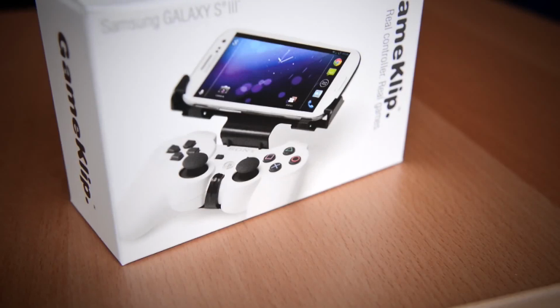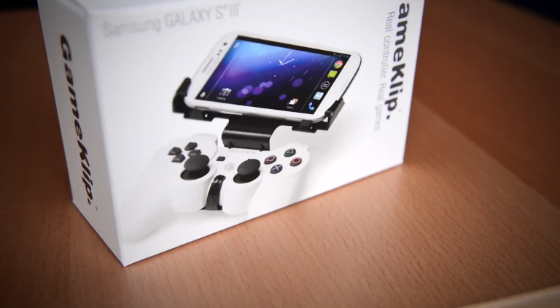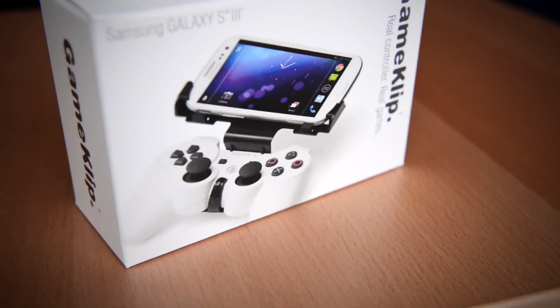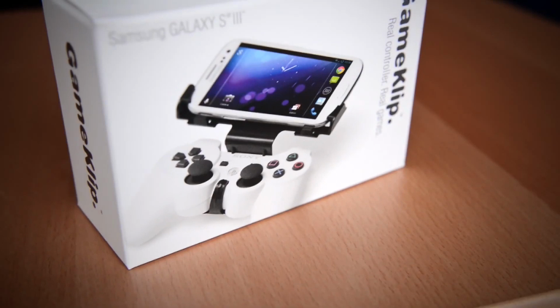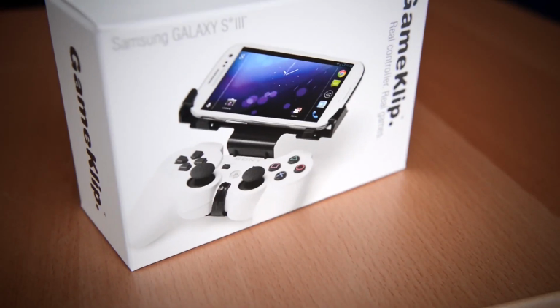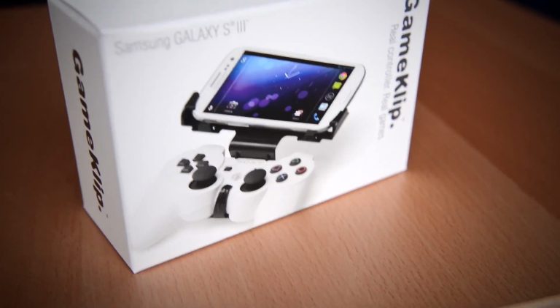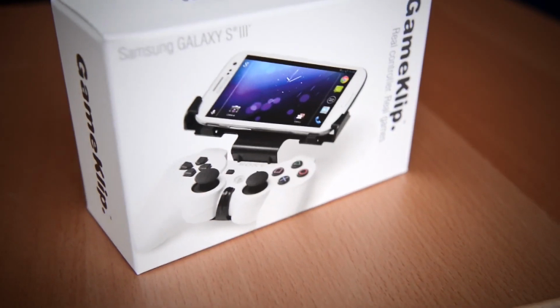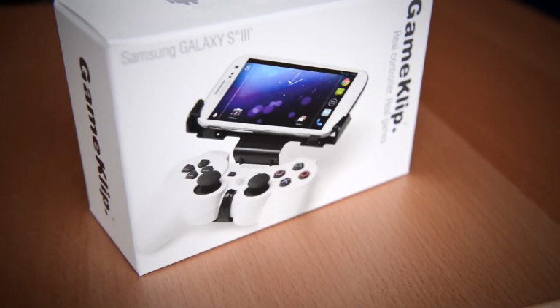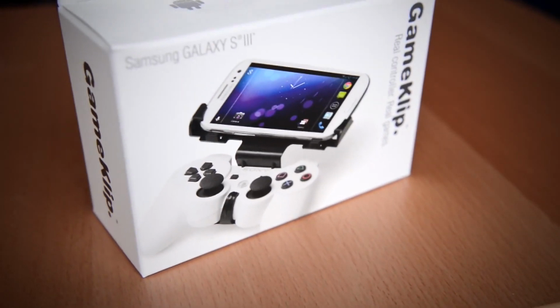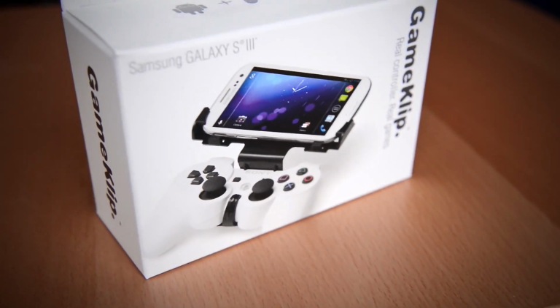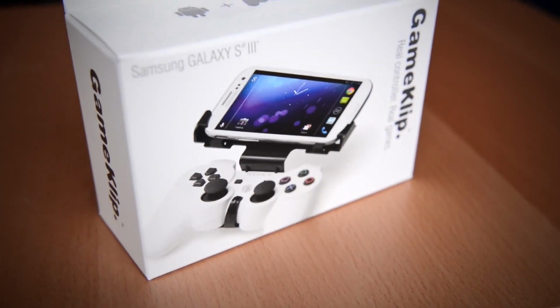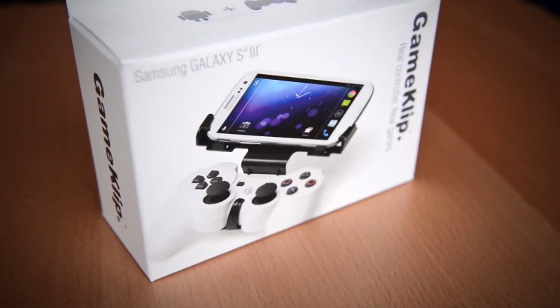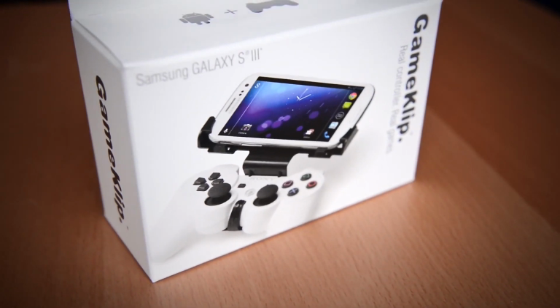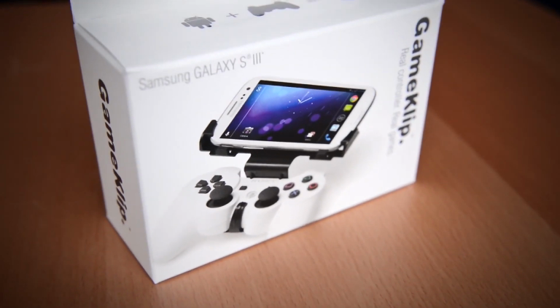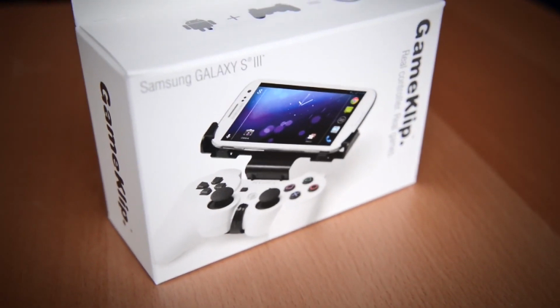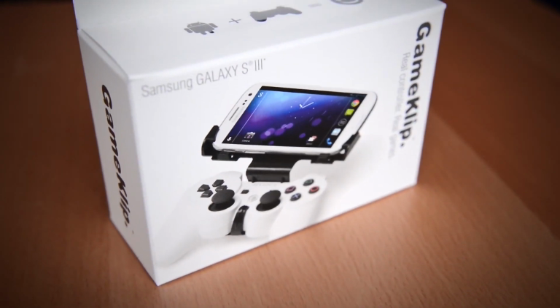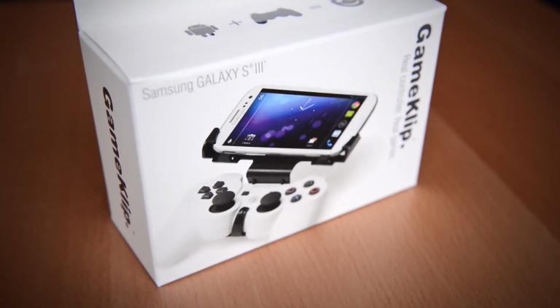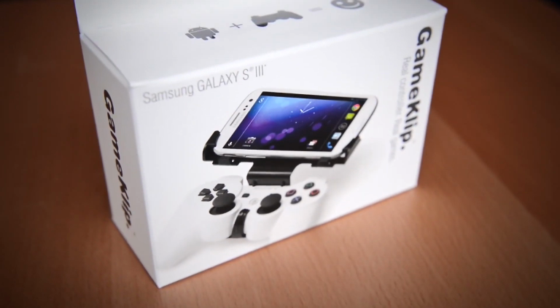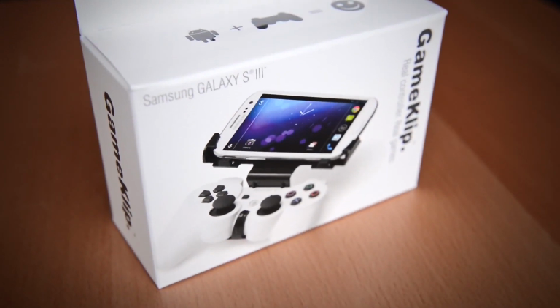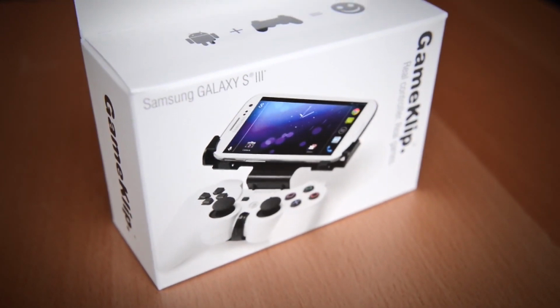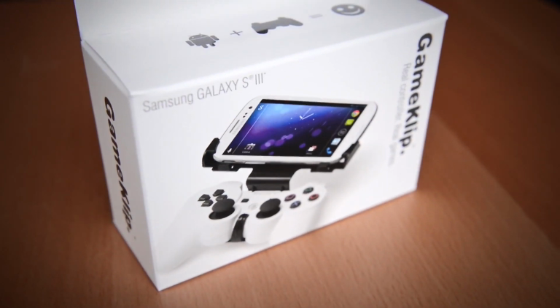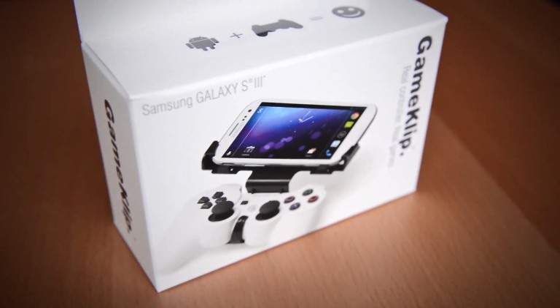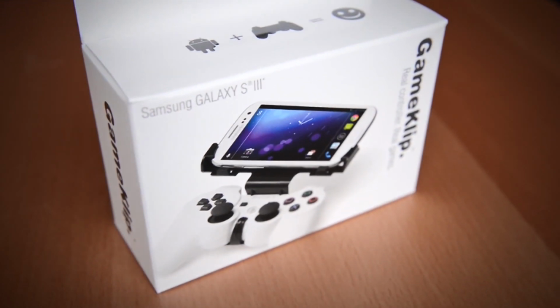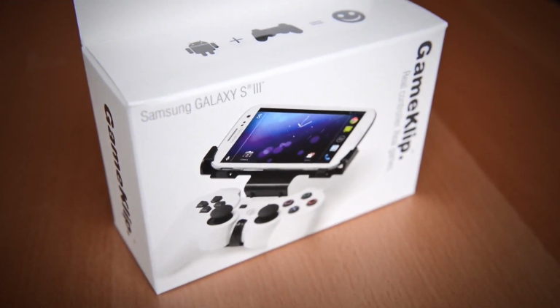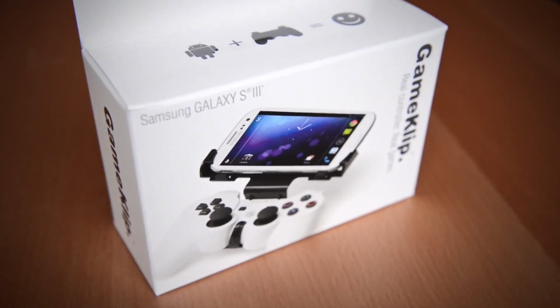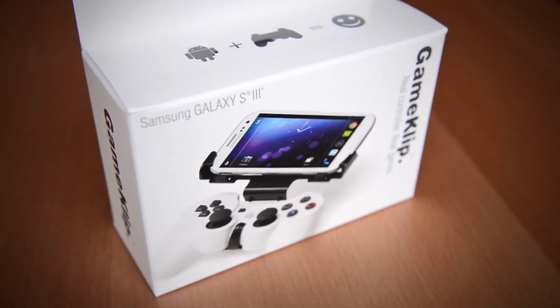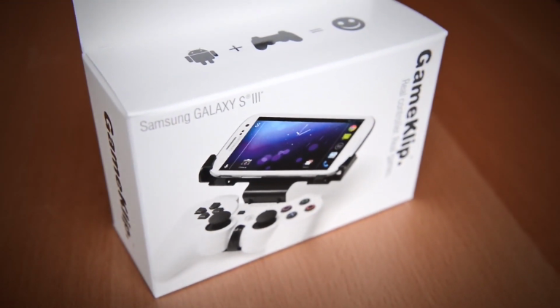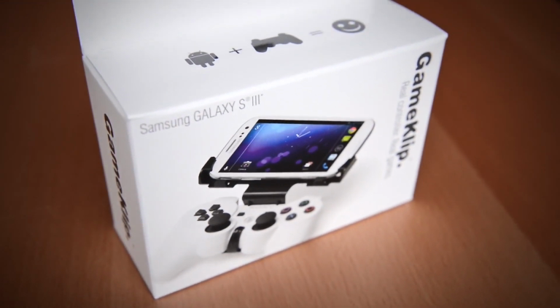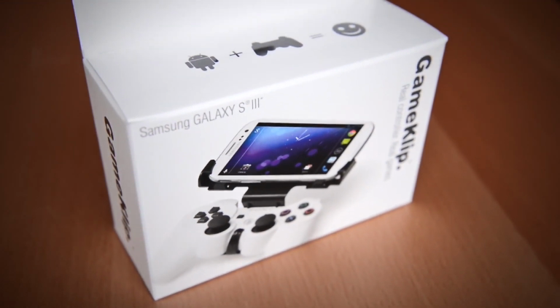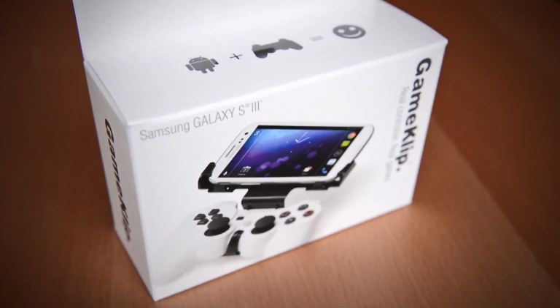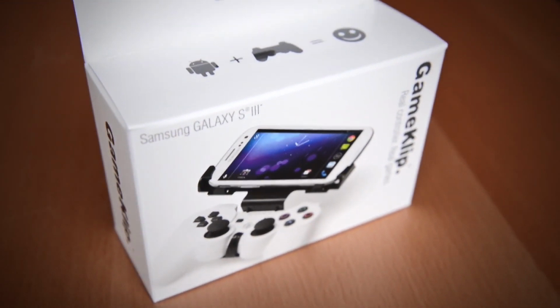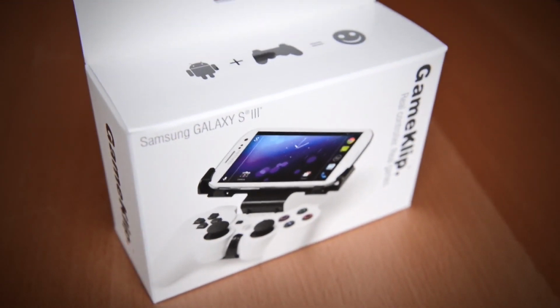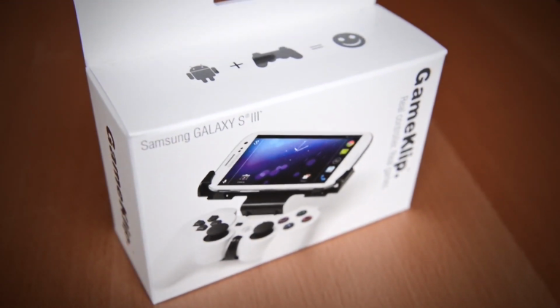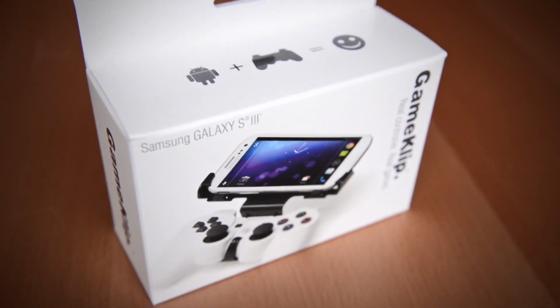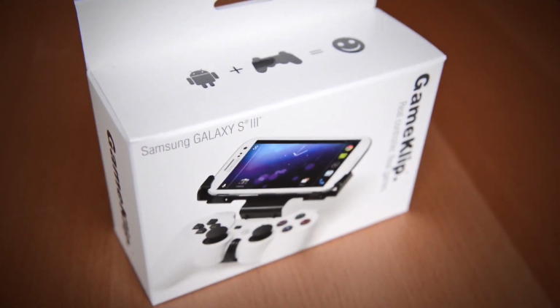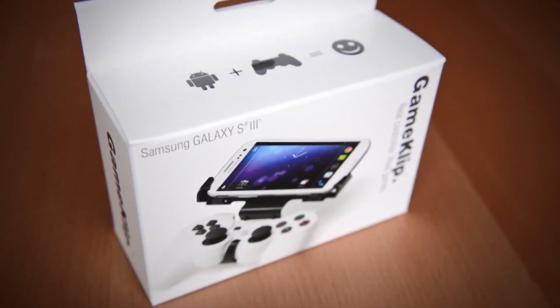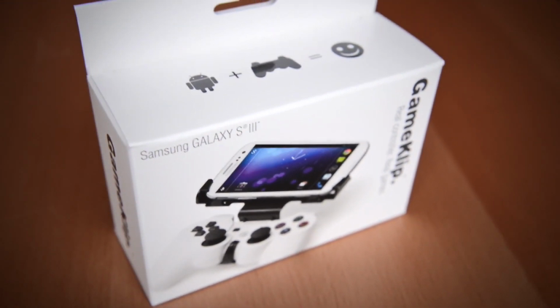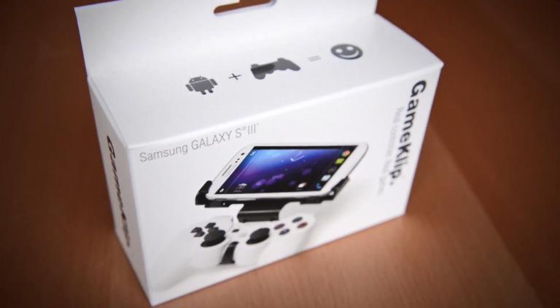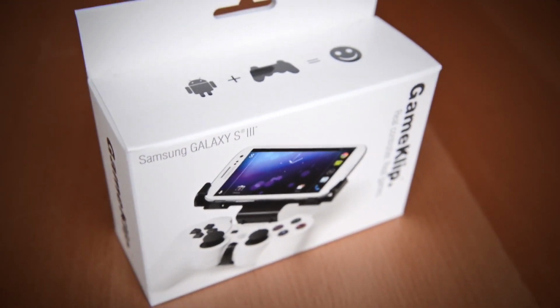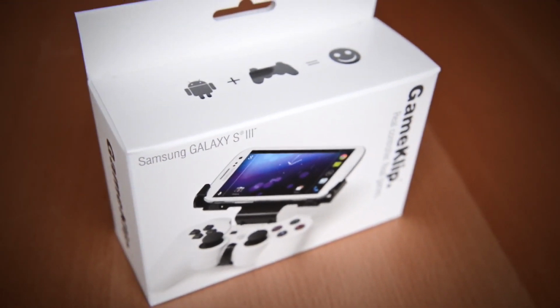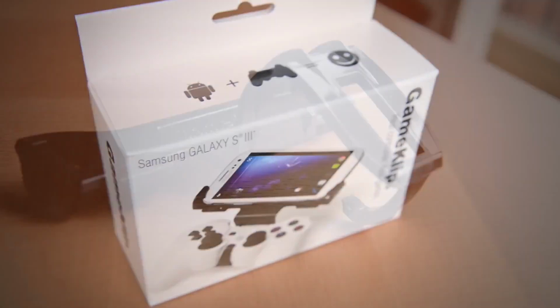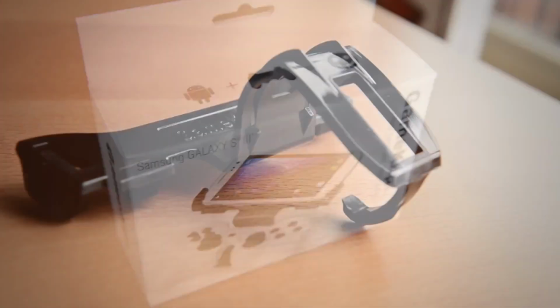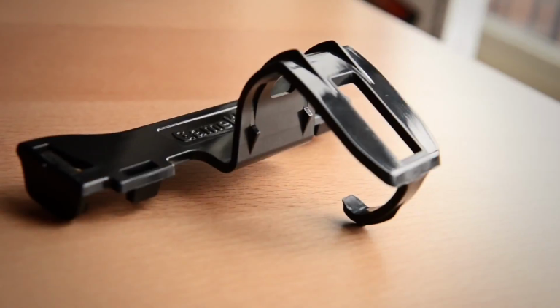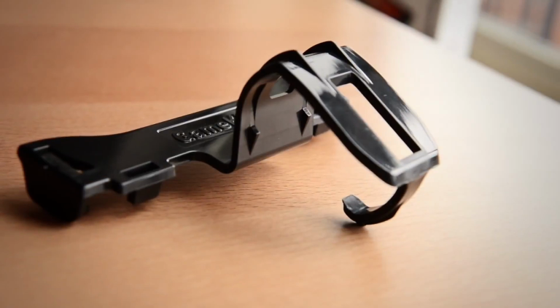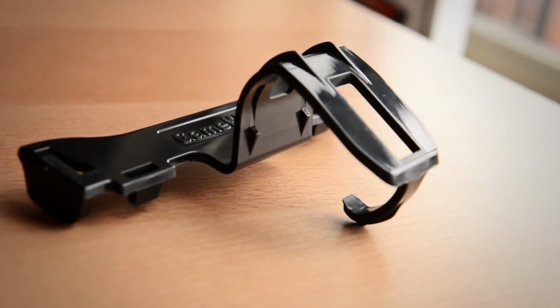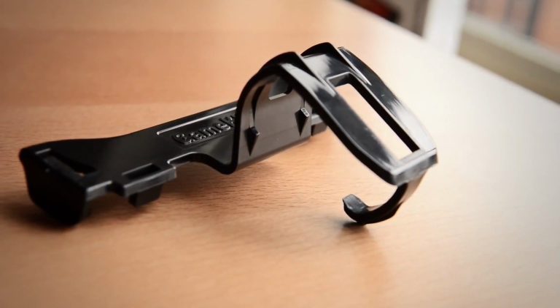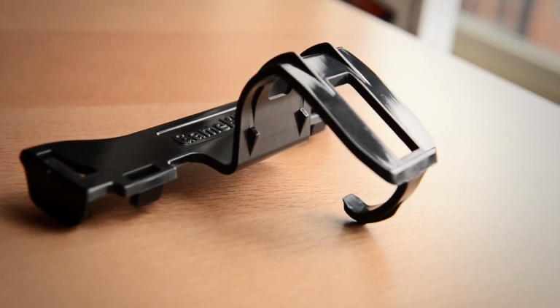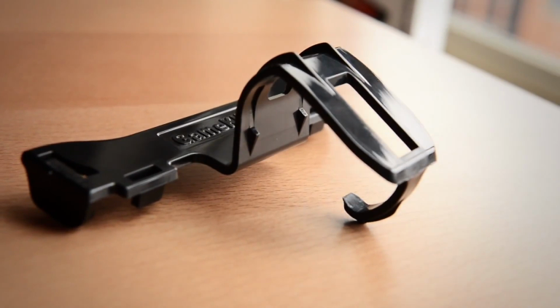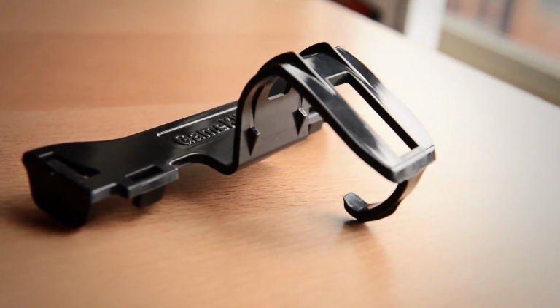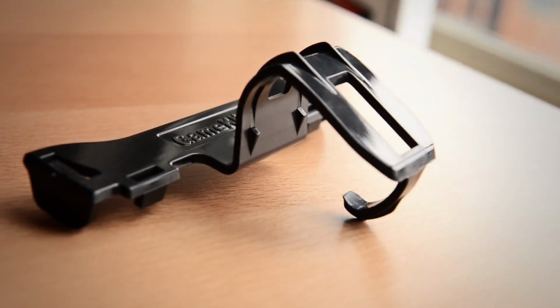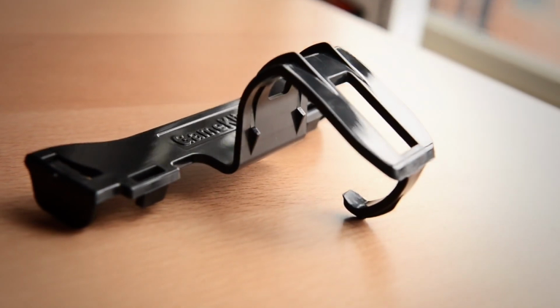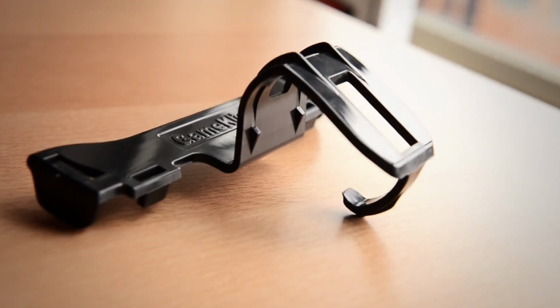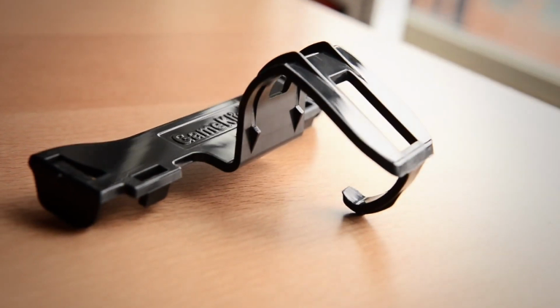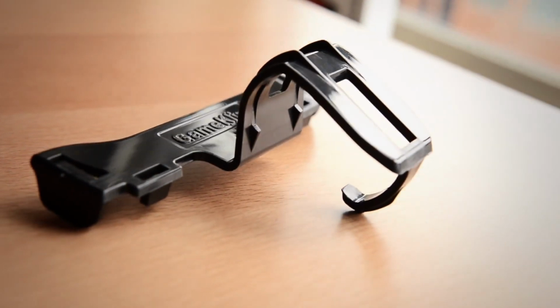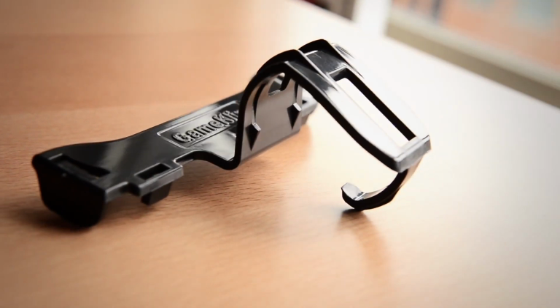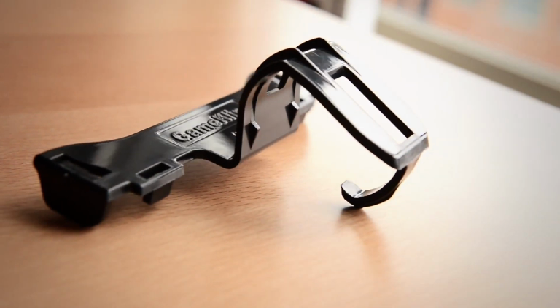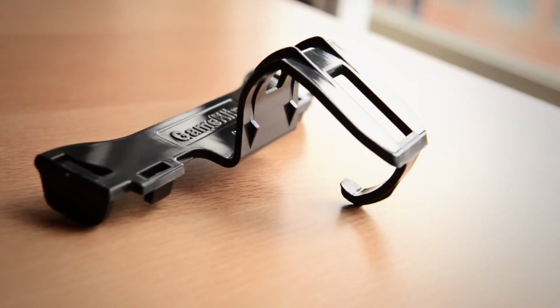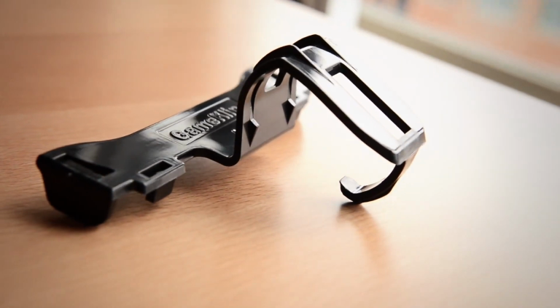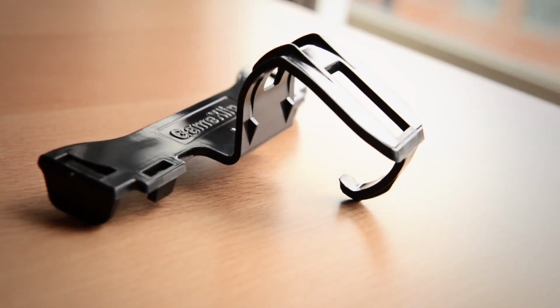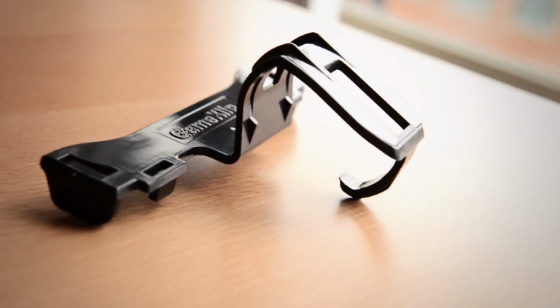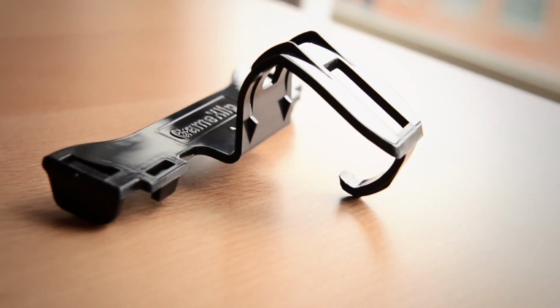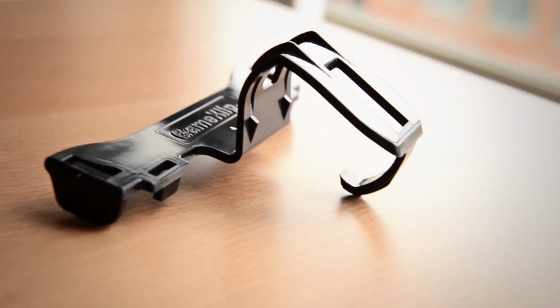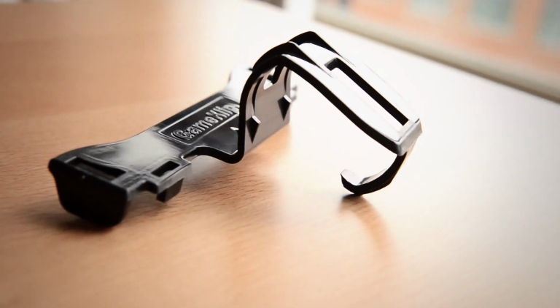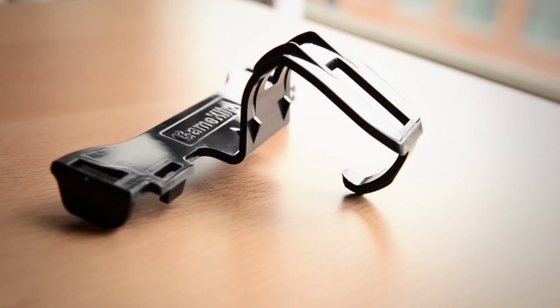Hey folks, it's Ryan French with Game Clip, and I'm excited to announce the new, sleeker, precision-molded, and retail-ready Game Clip.